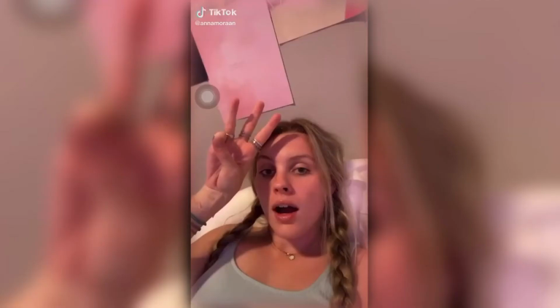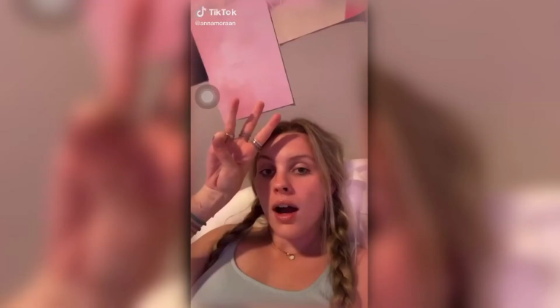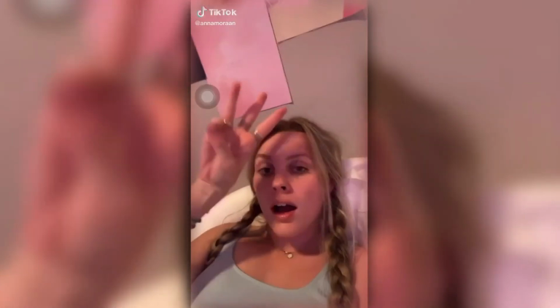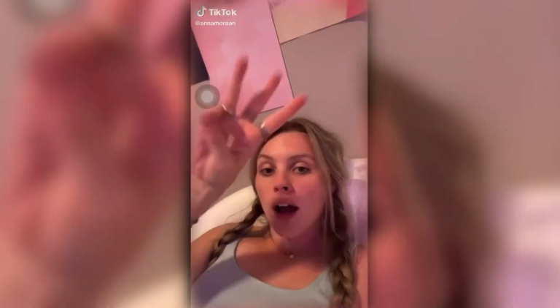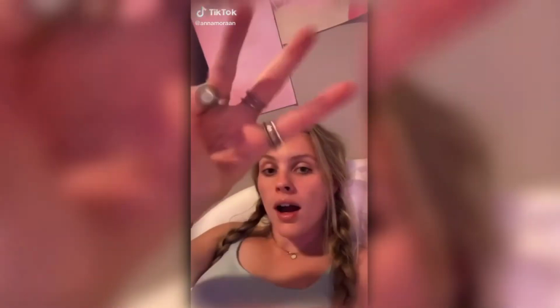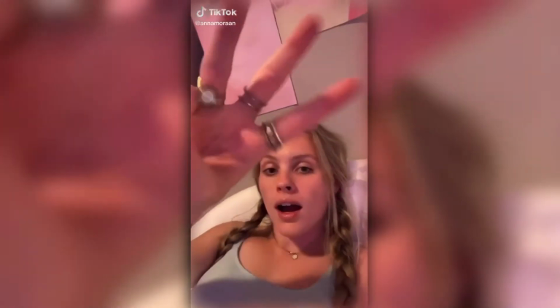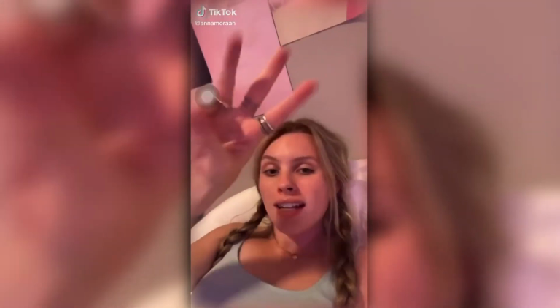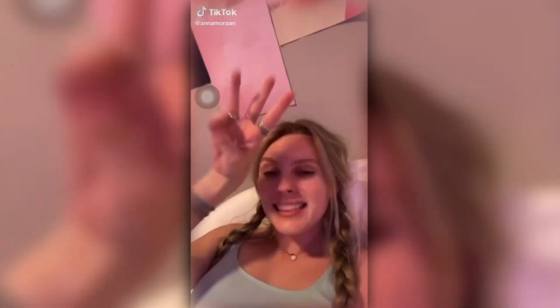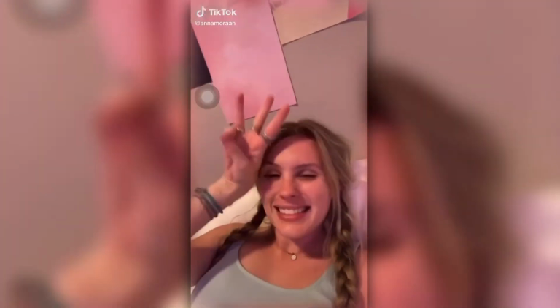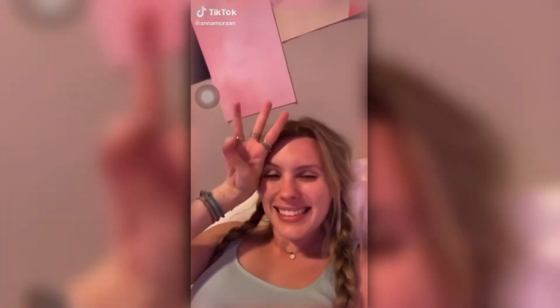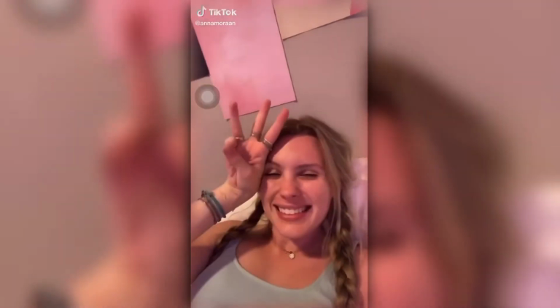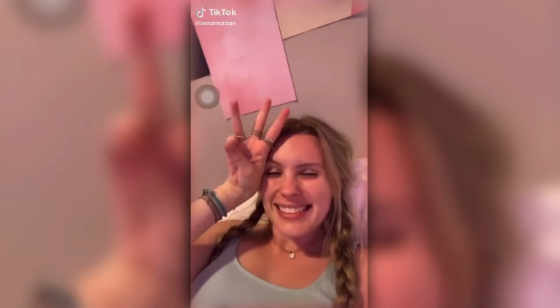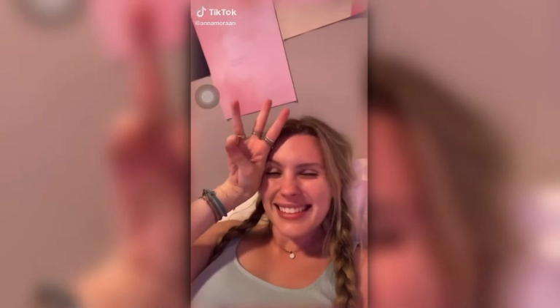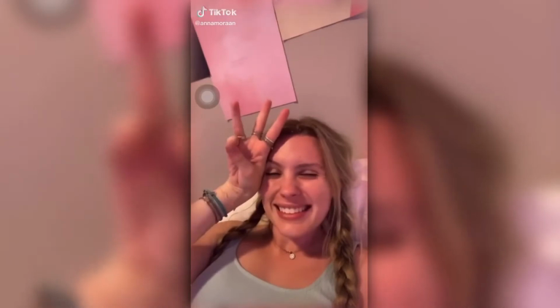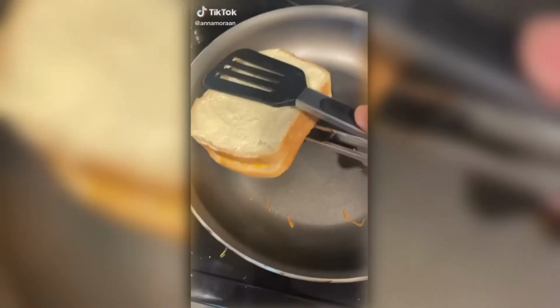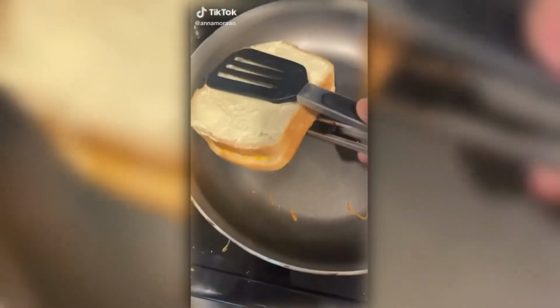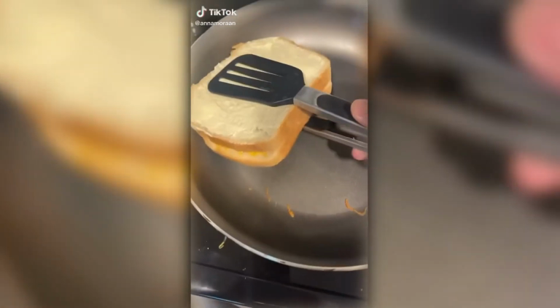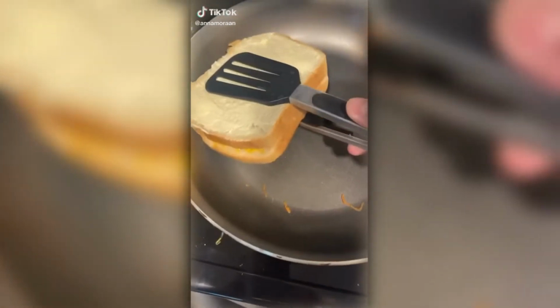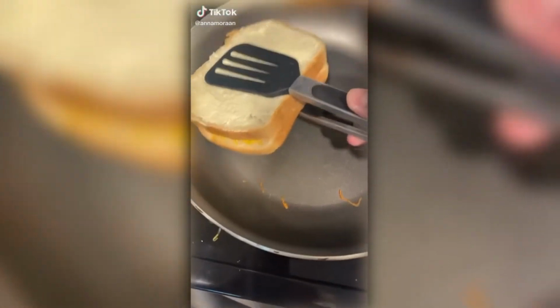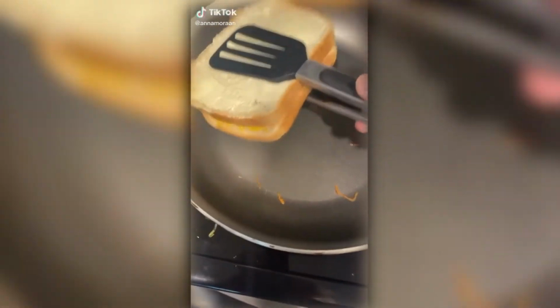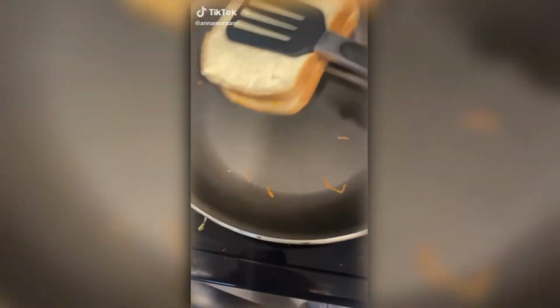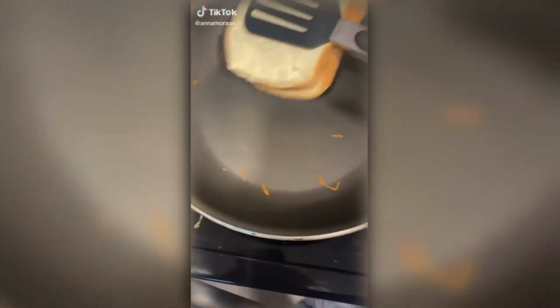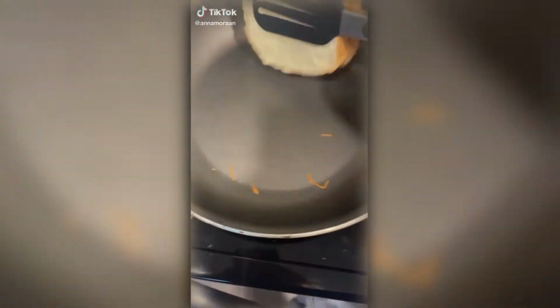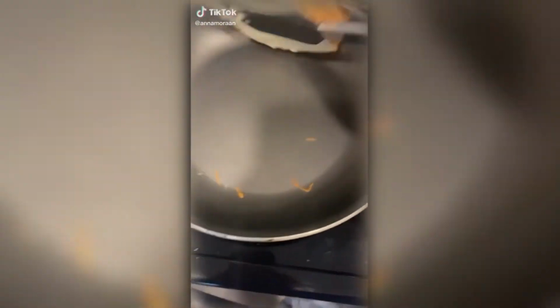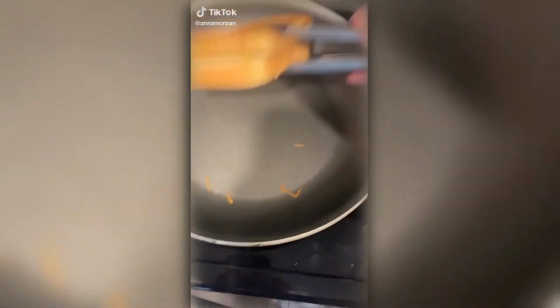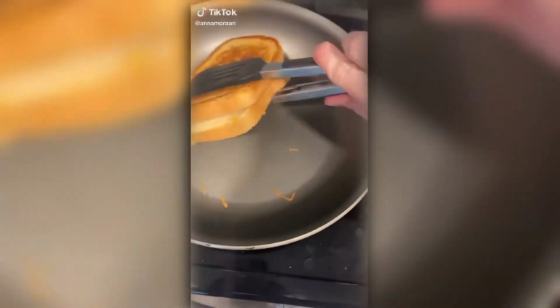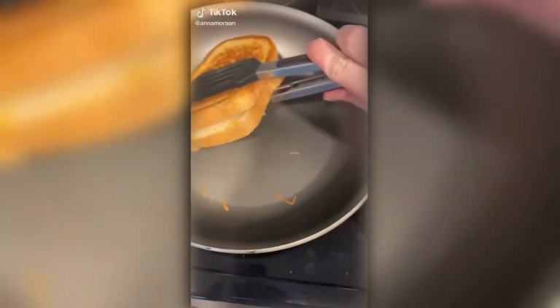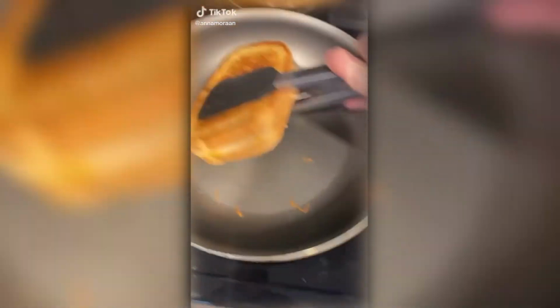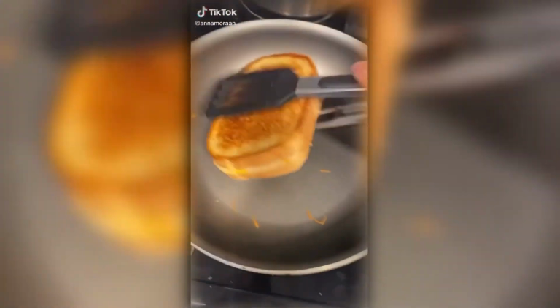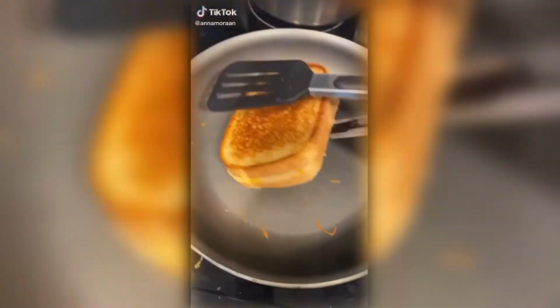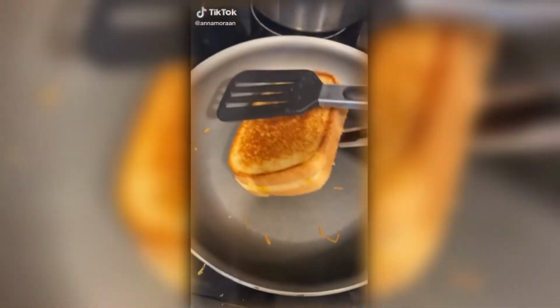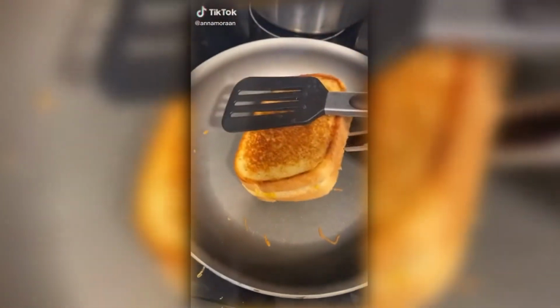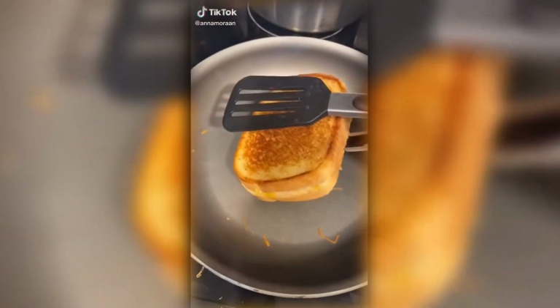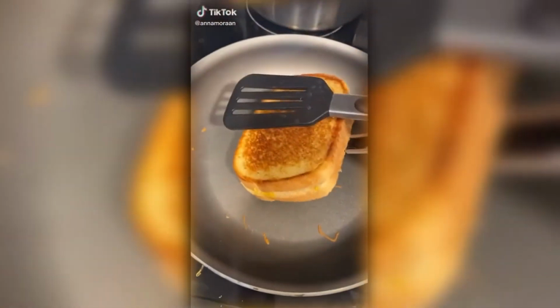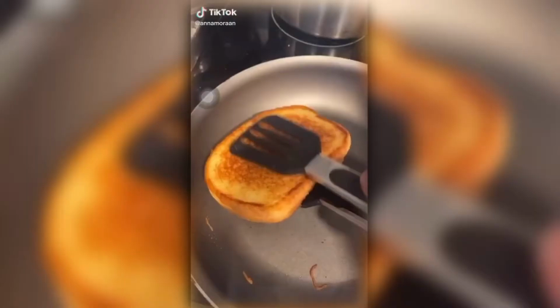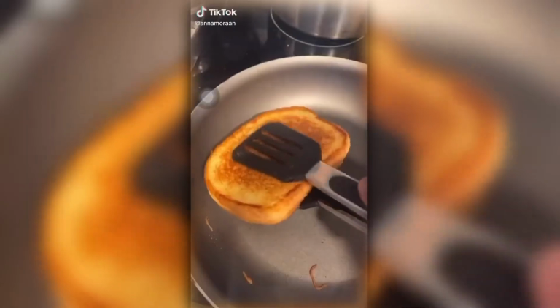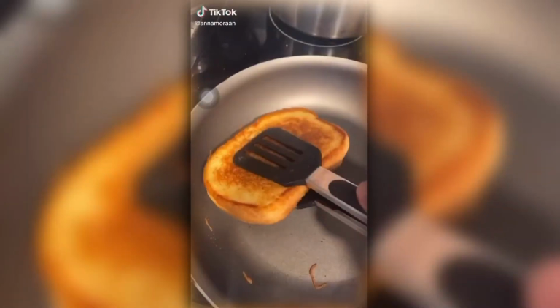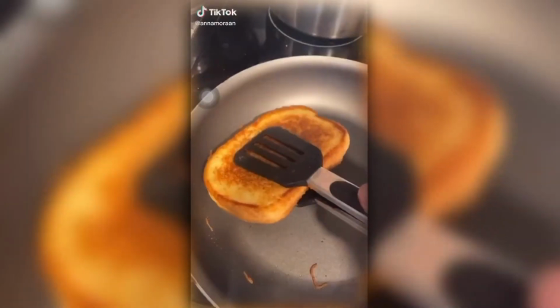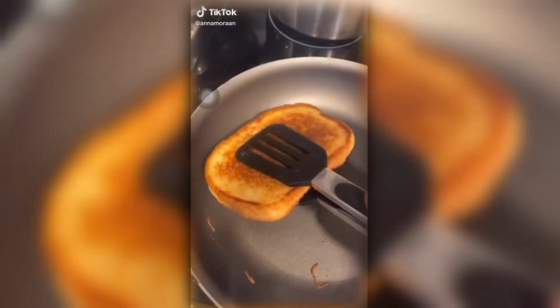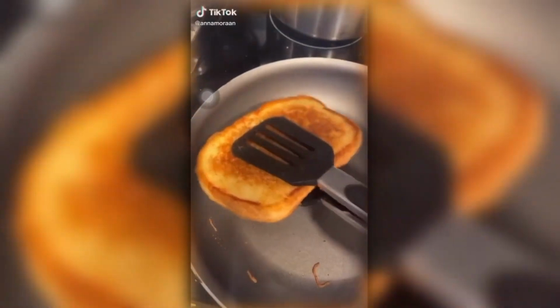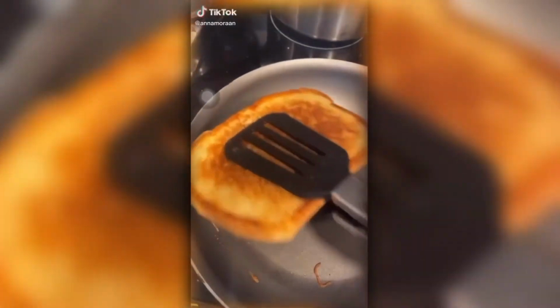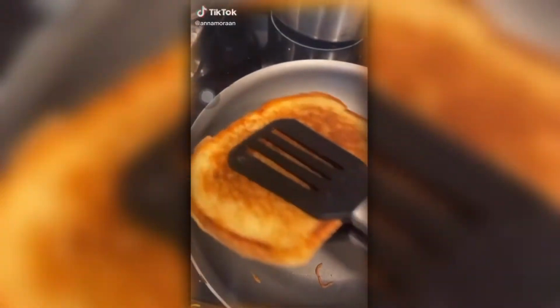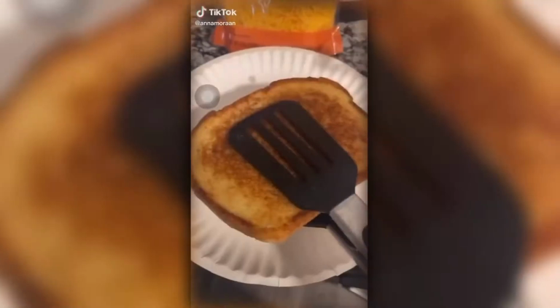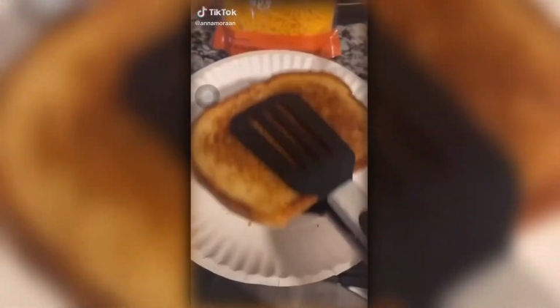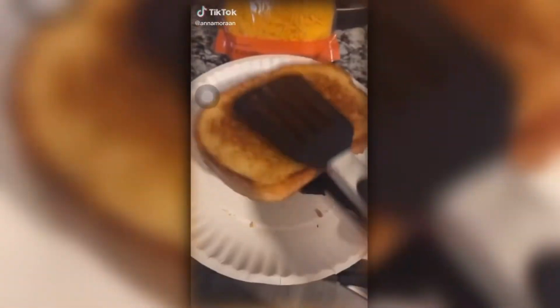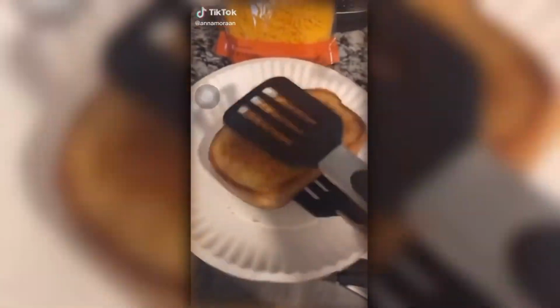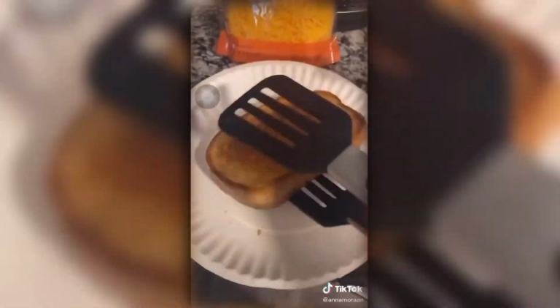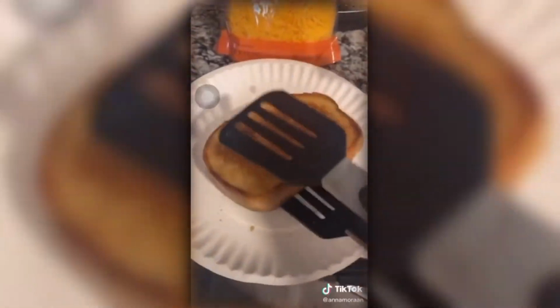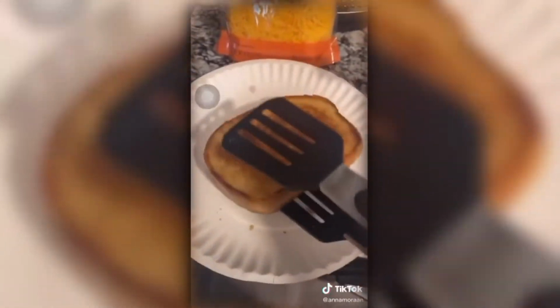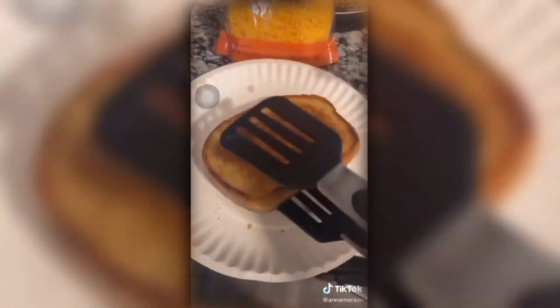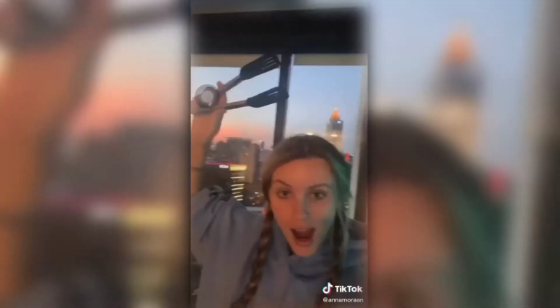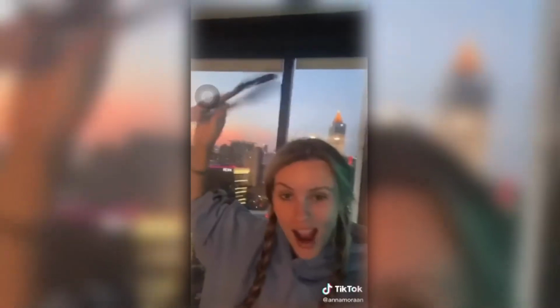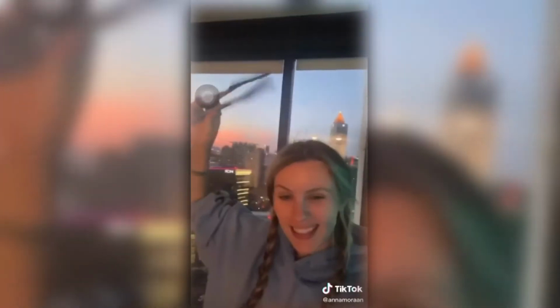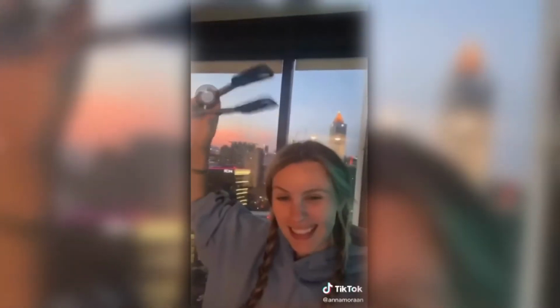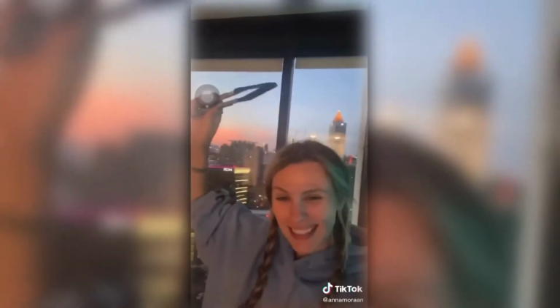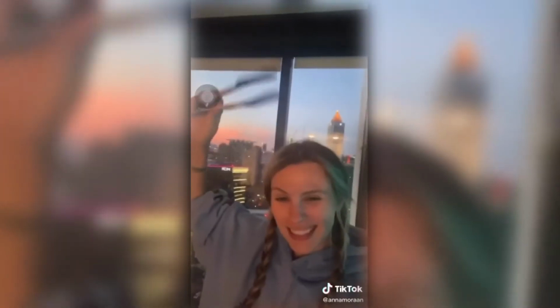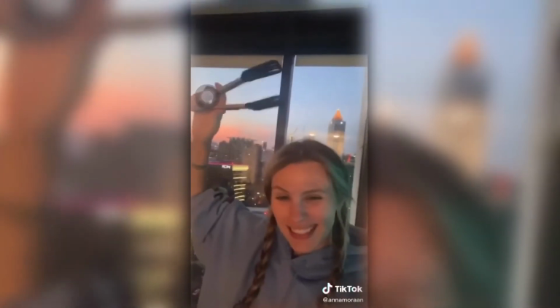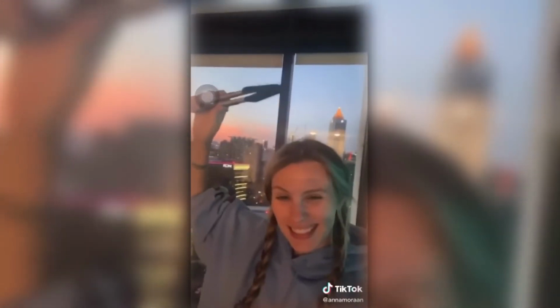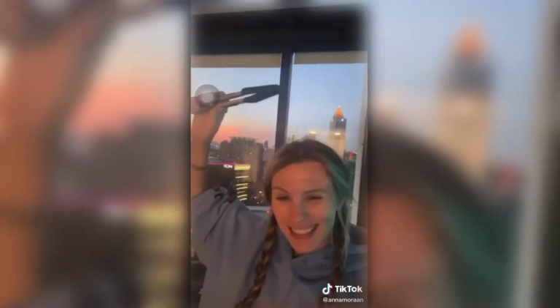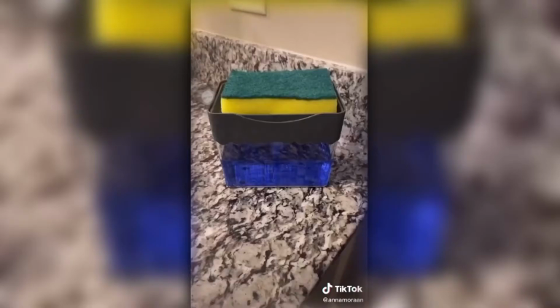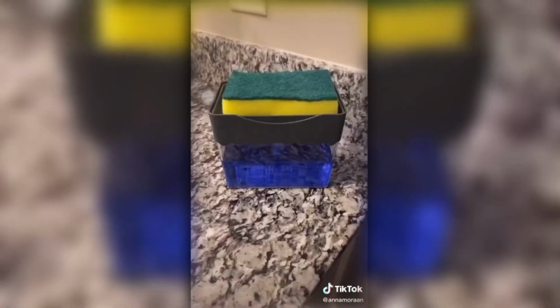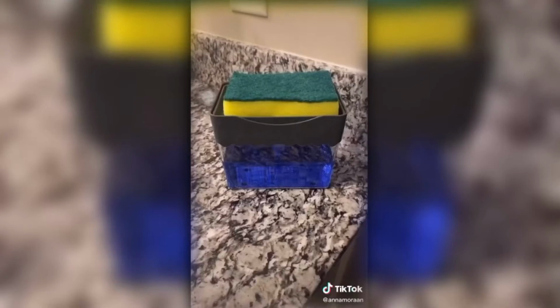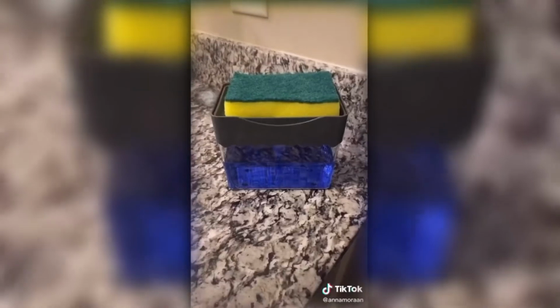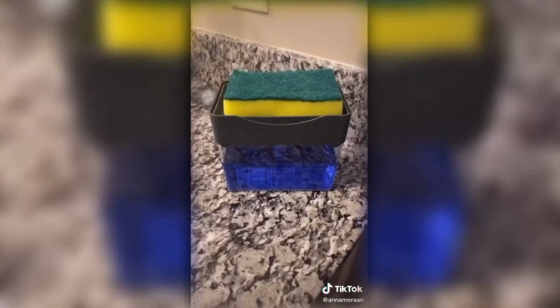Random things I got off Amazon, part 33. I call these the spatongs — they're the best thing ever. It's a spatula and tongs mixed in one, and it makes it so much easier to flip my grilled cheese.